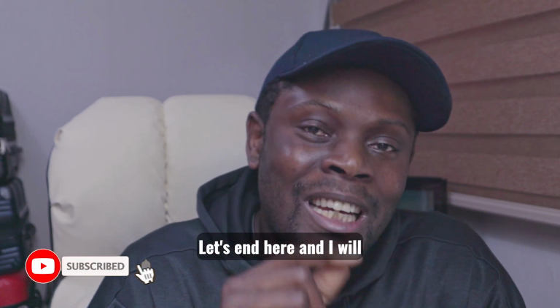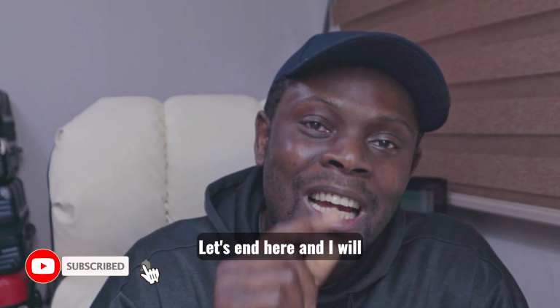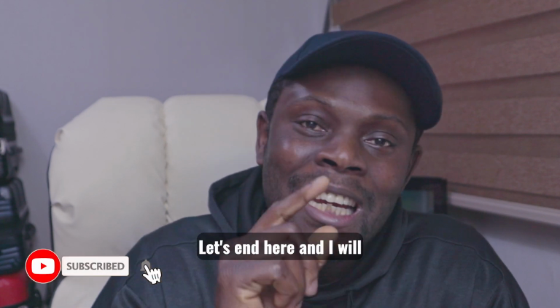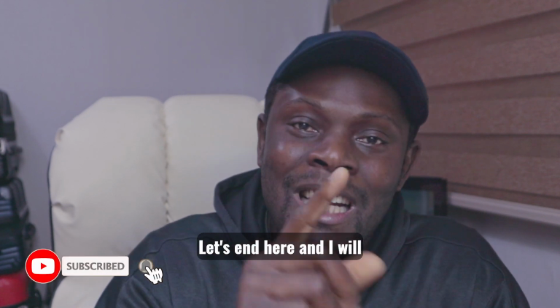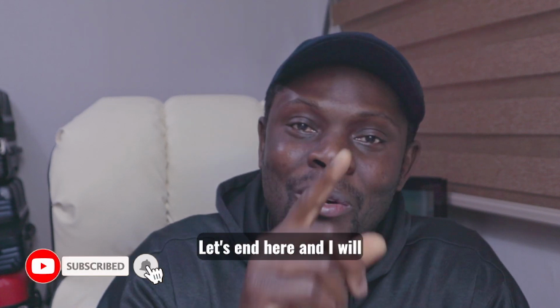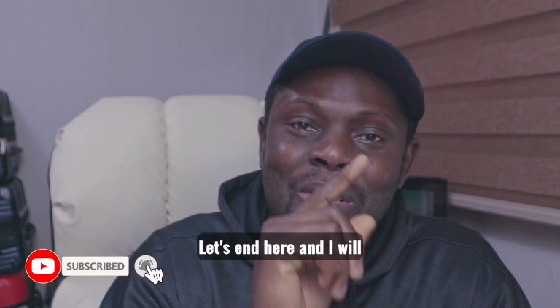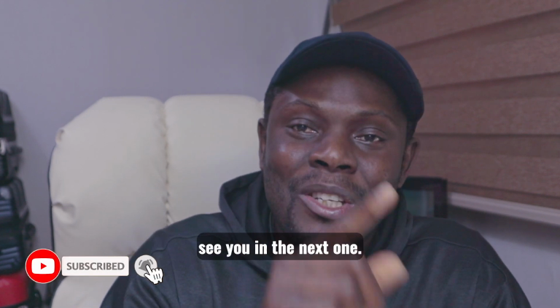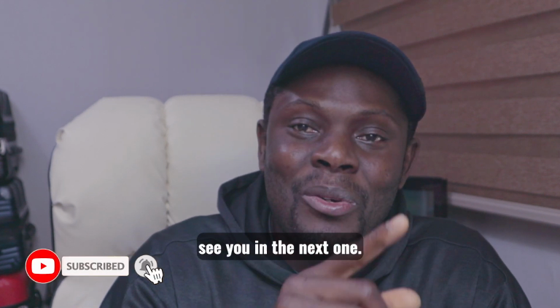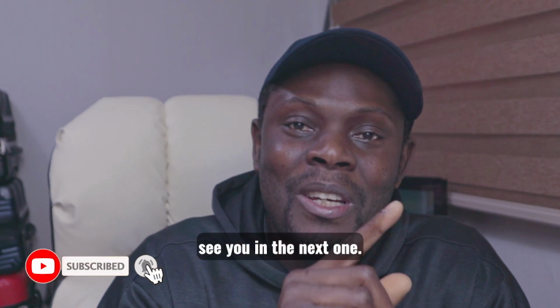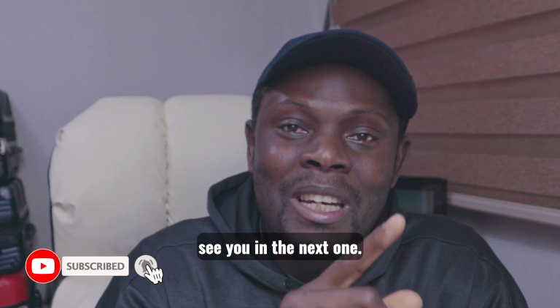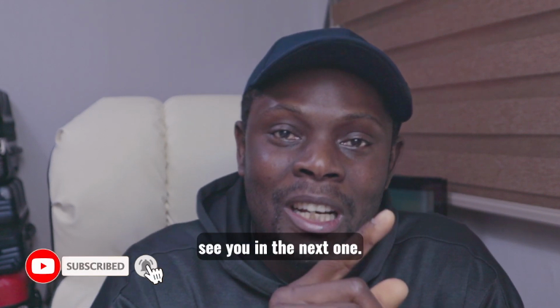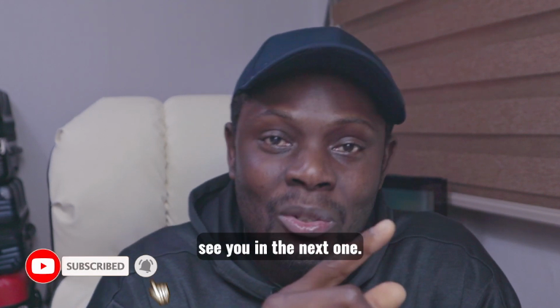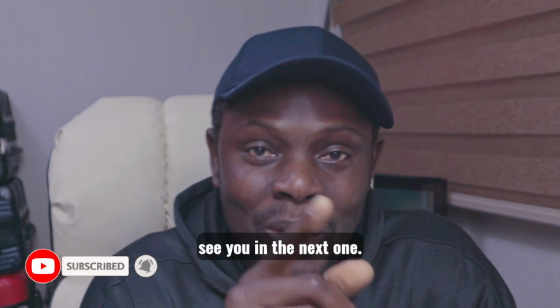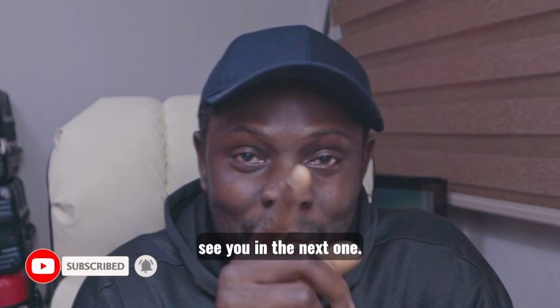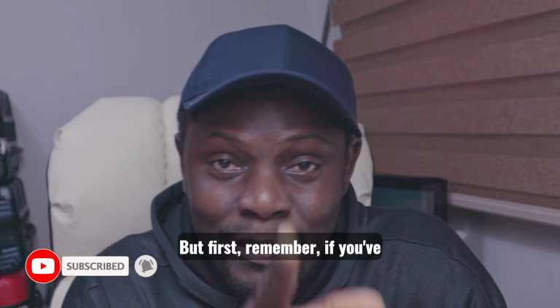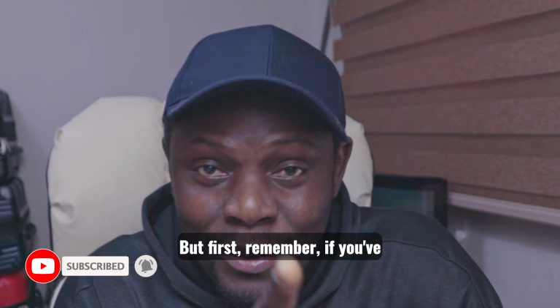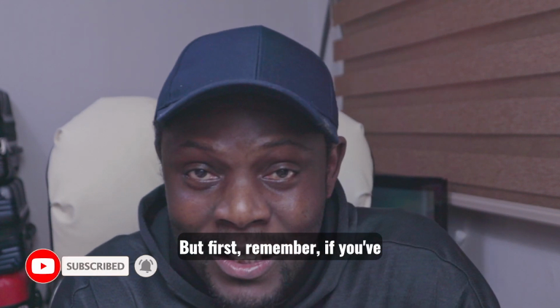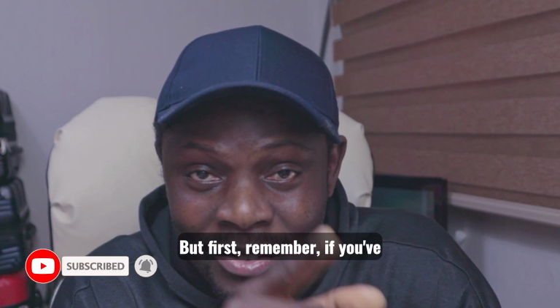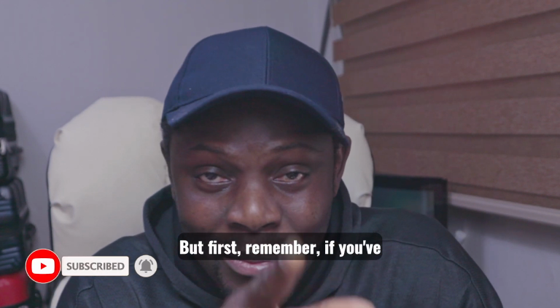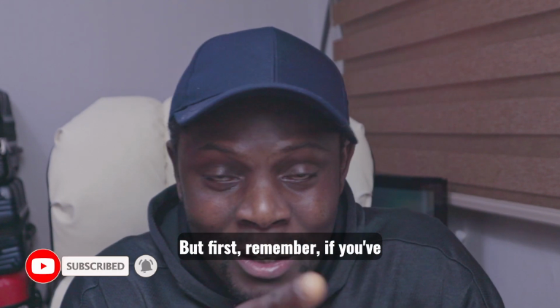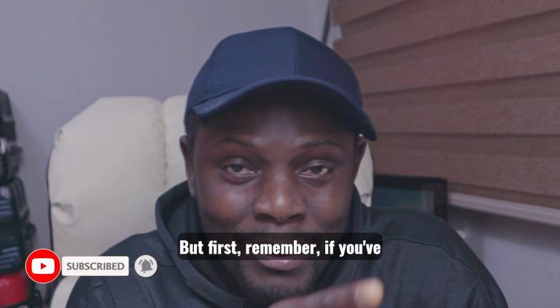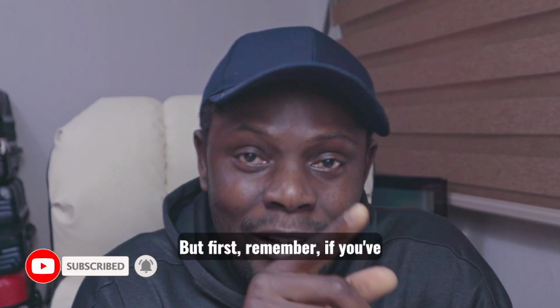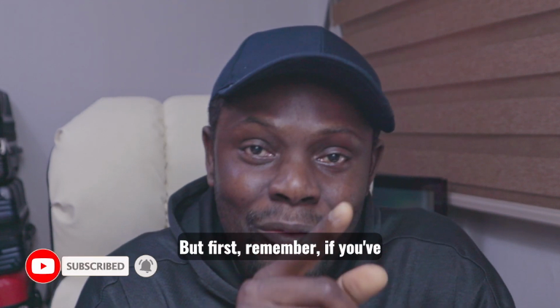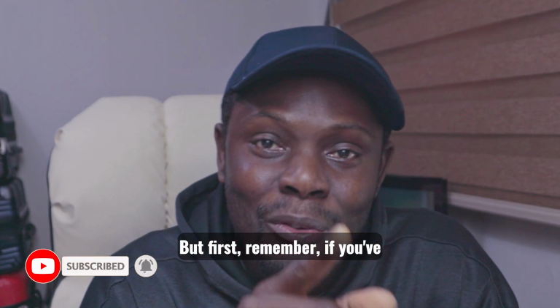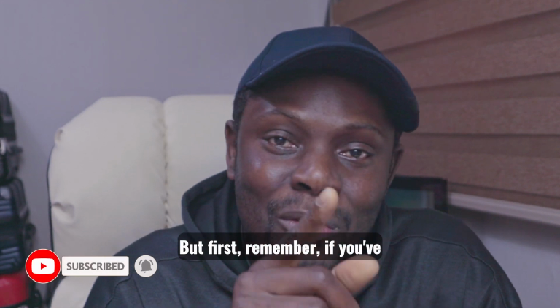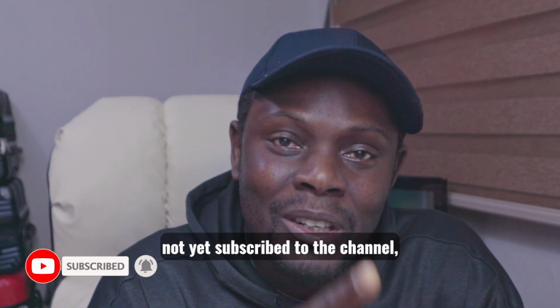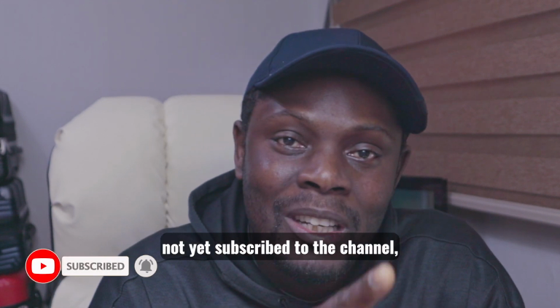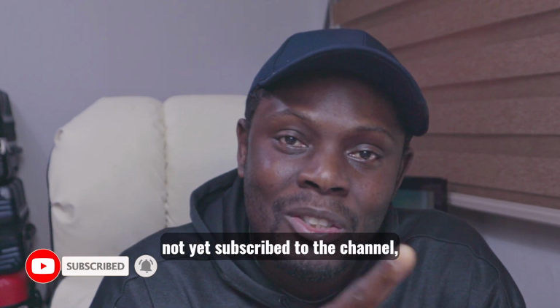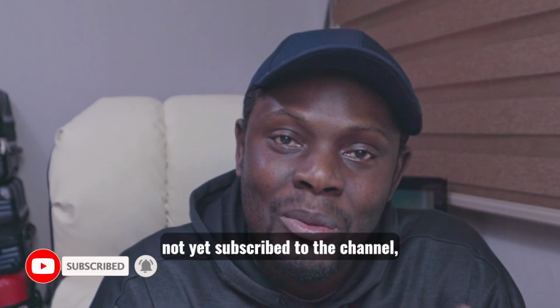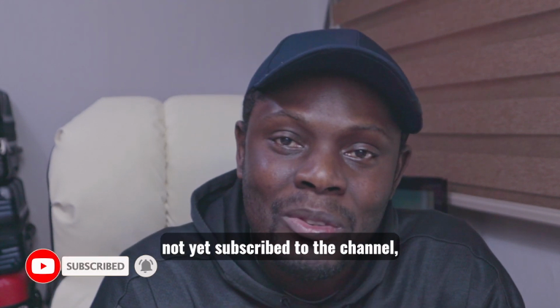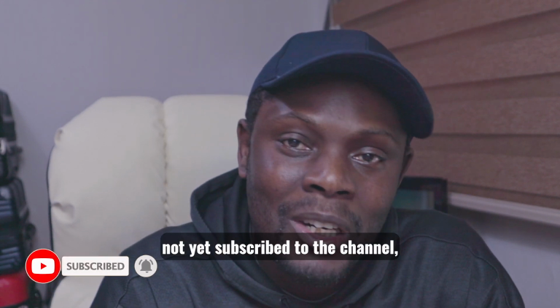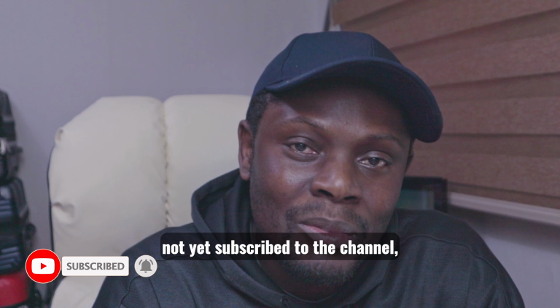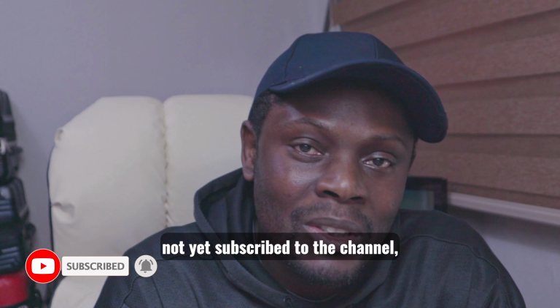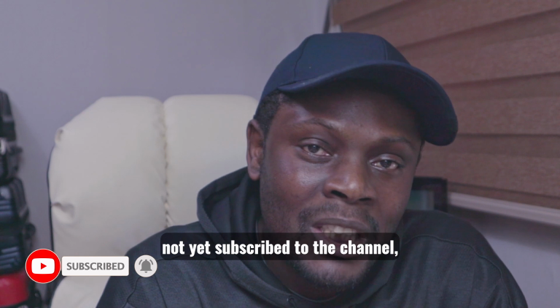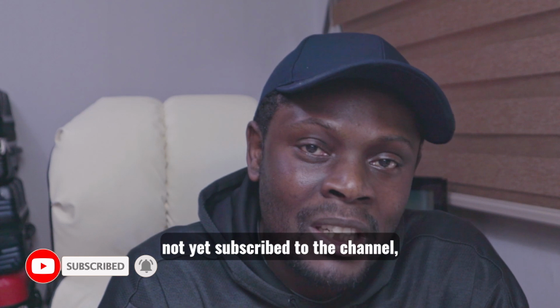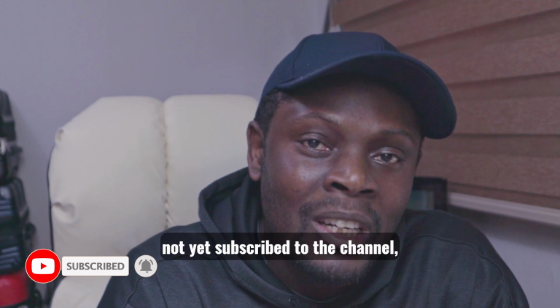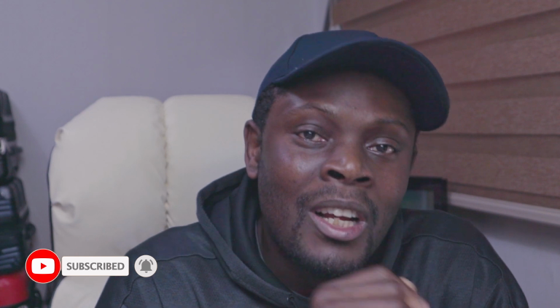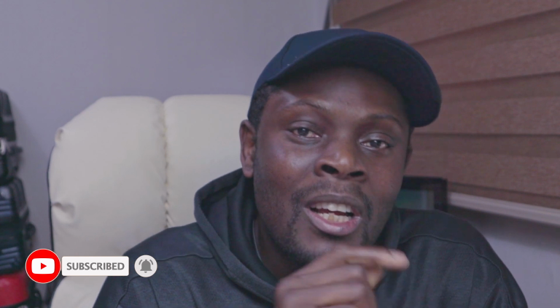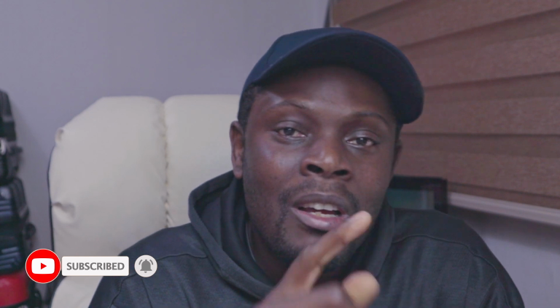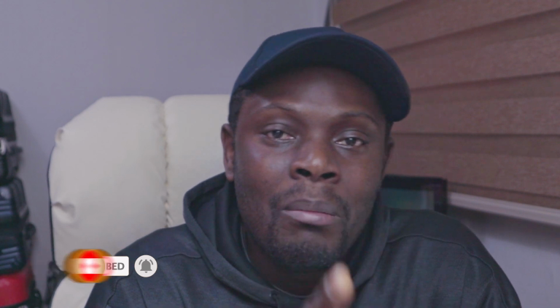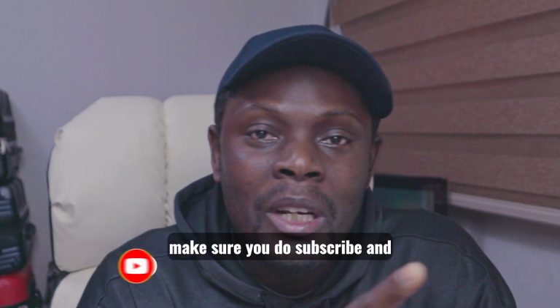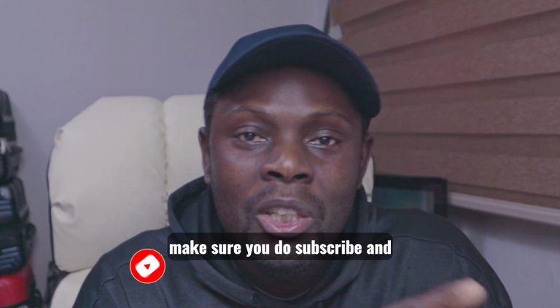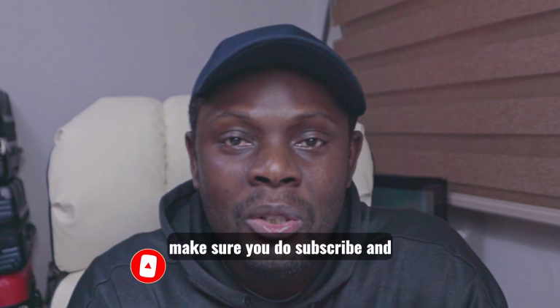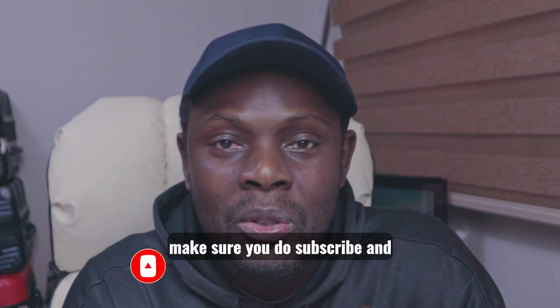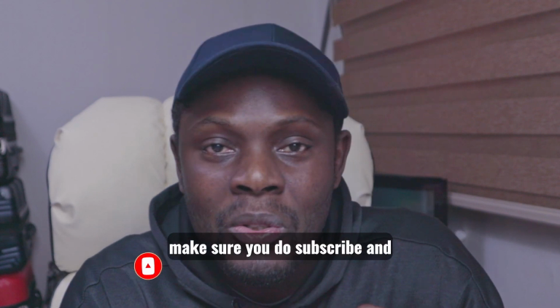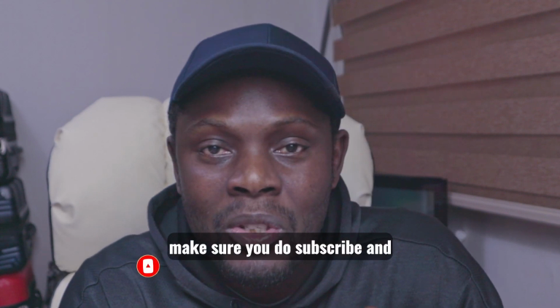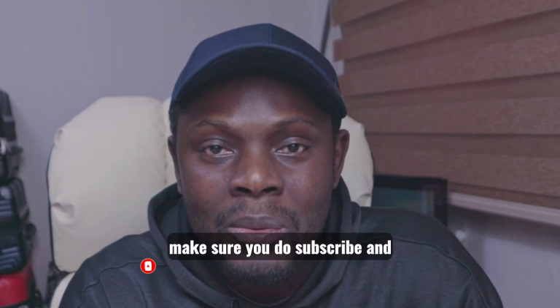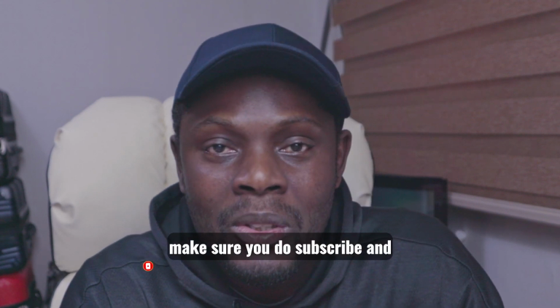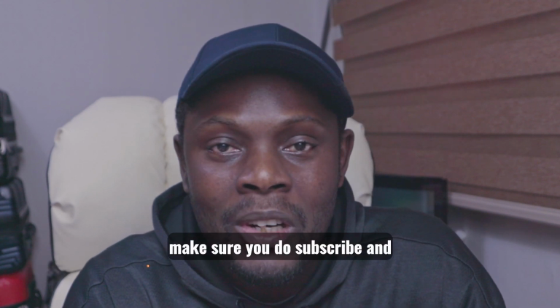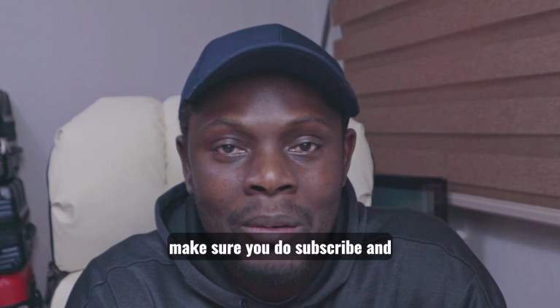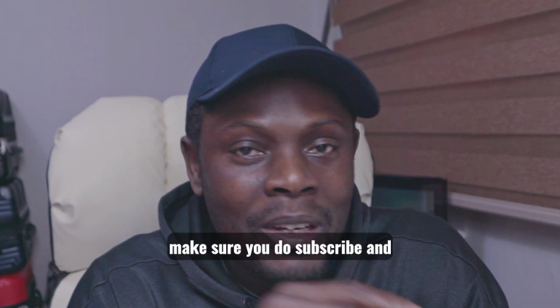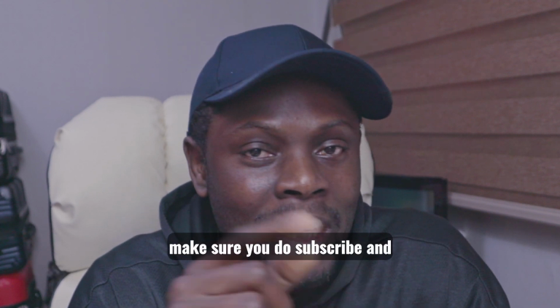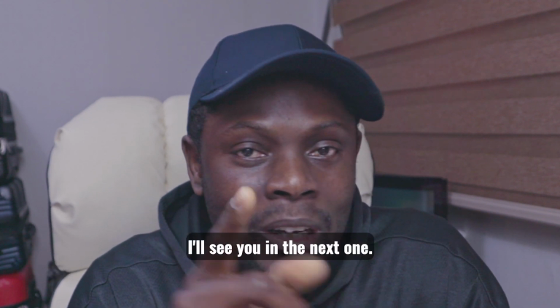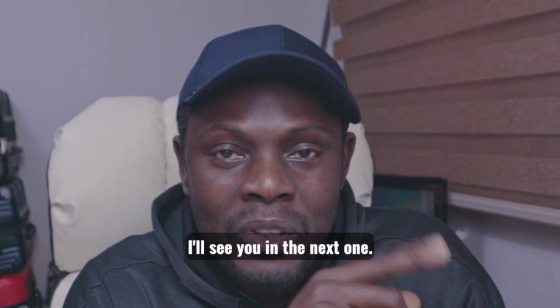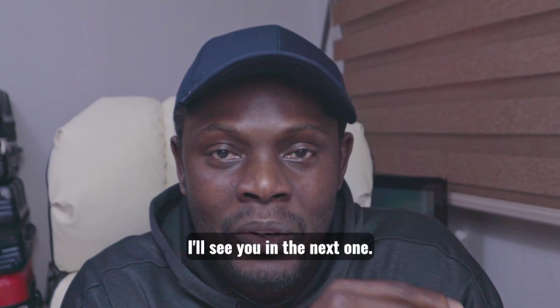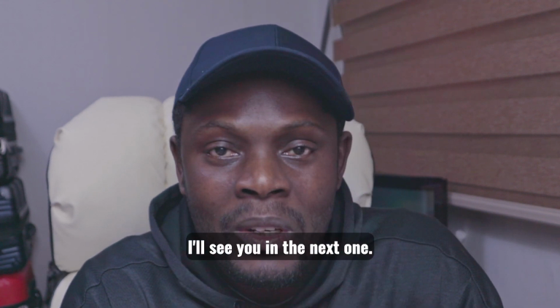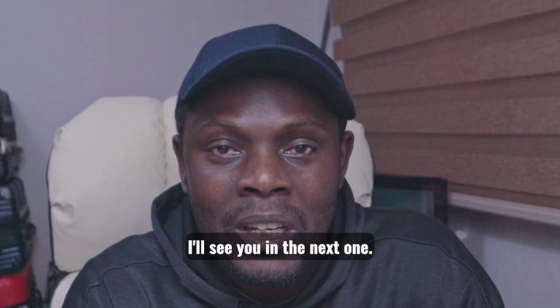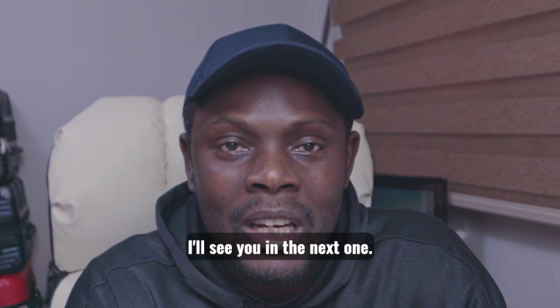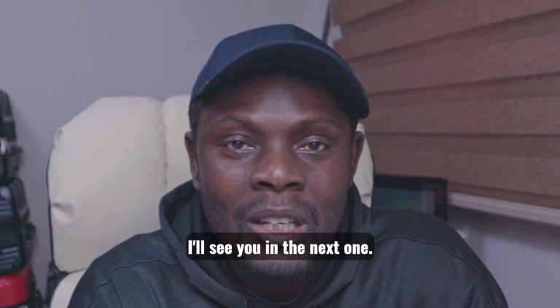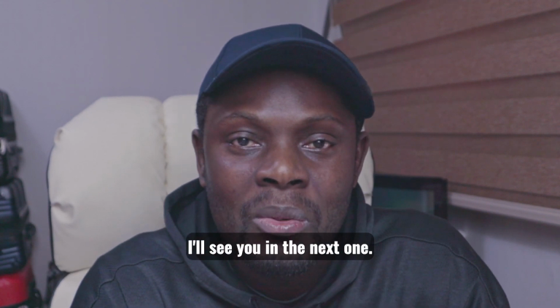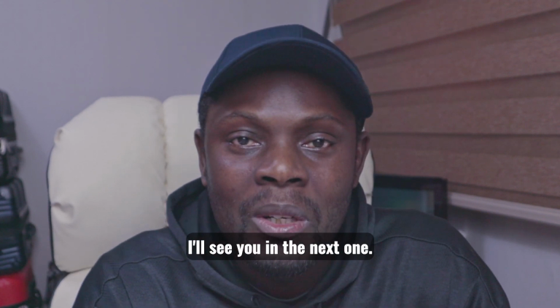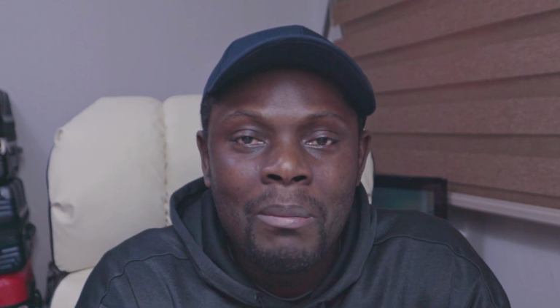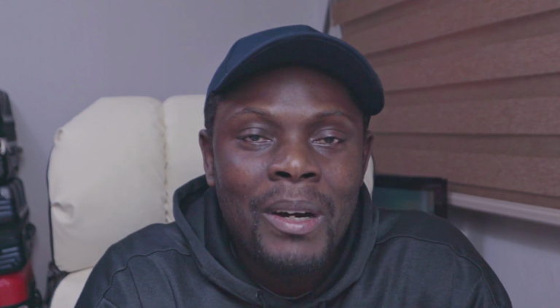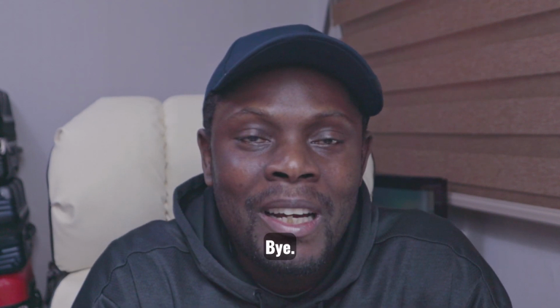The video has been long, let's end it here and I will see you in the next one. If you haven't yet subscribed to the channel, make sure you do subscribe. I'll see you in the next one — bye!